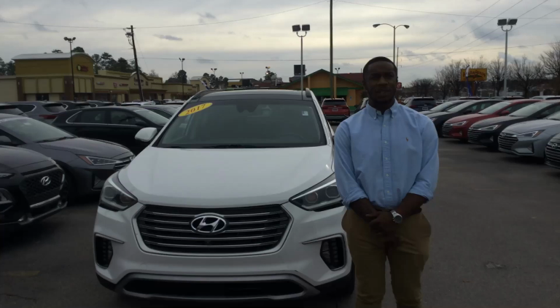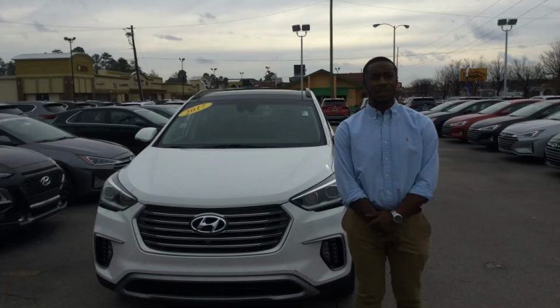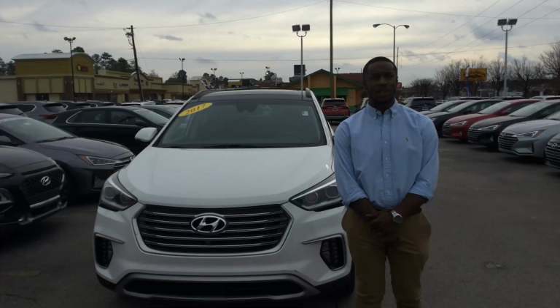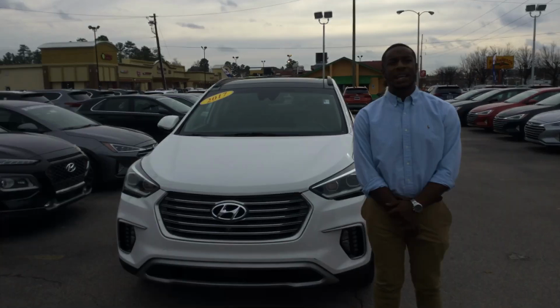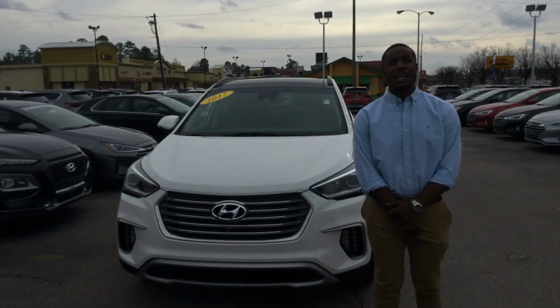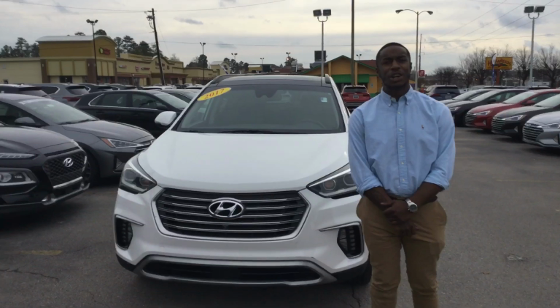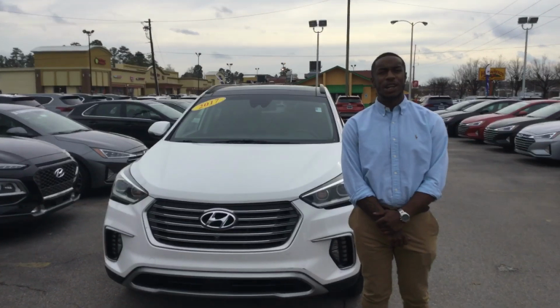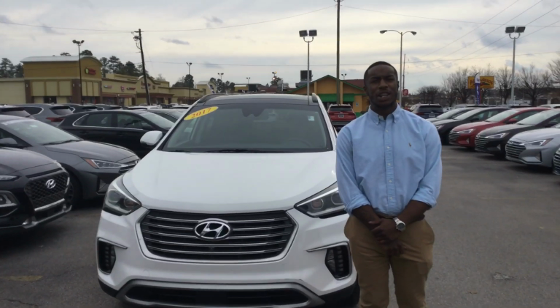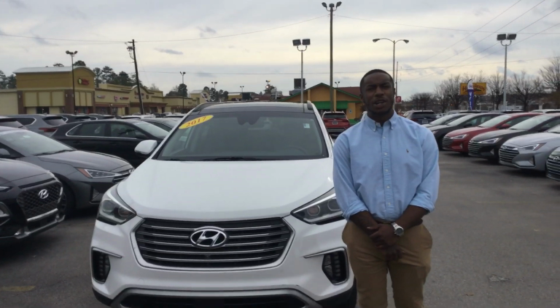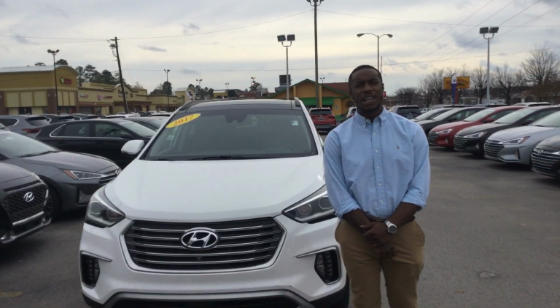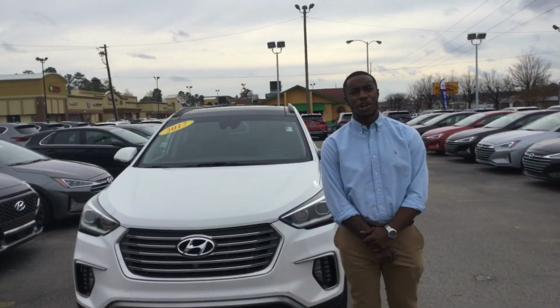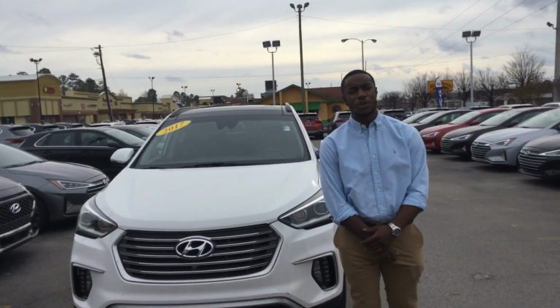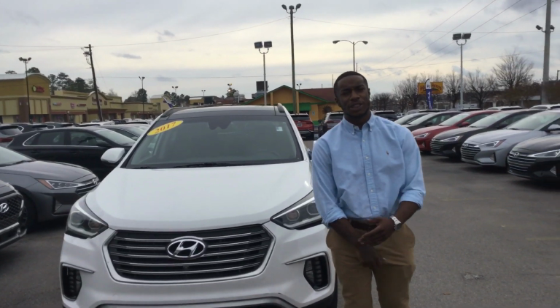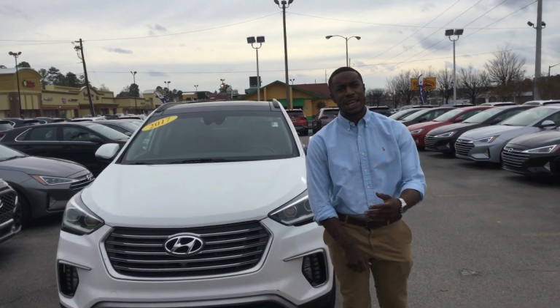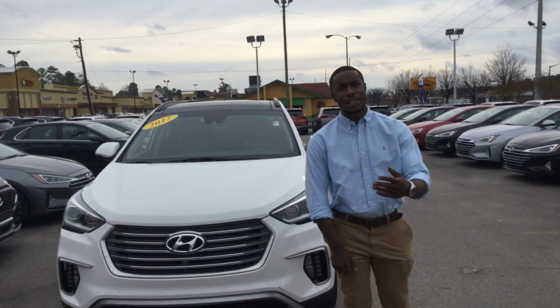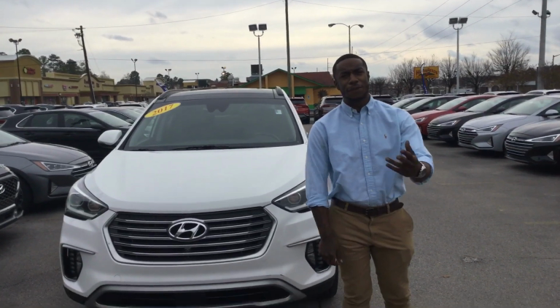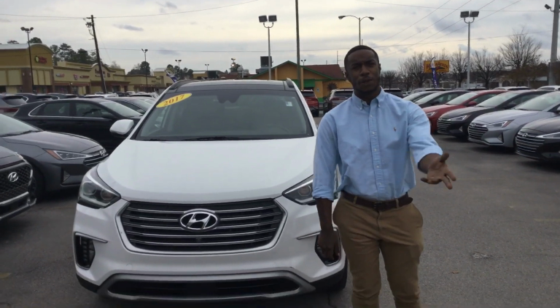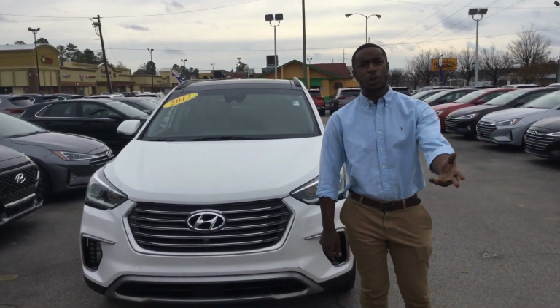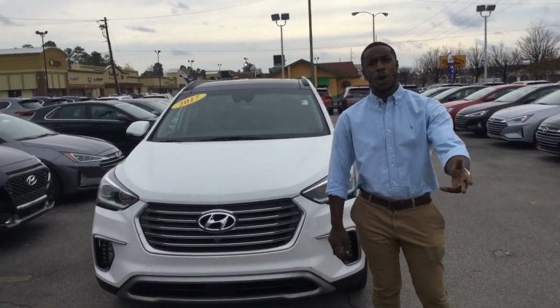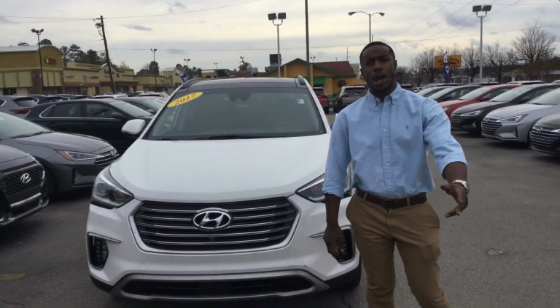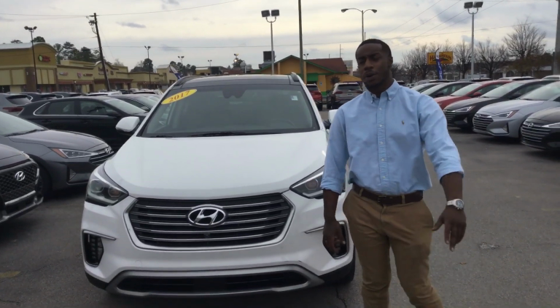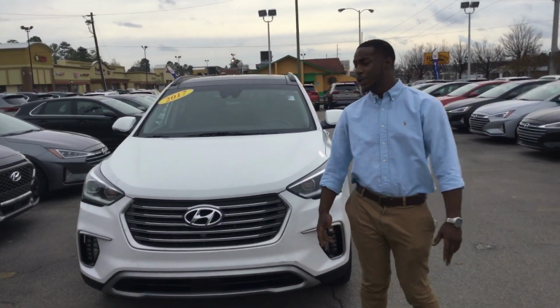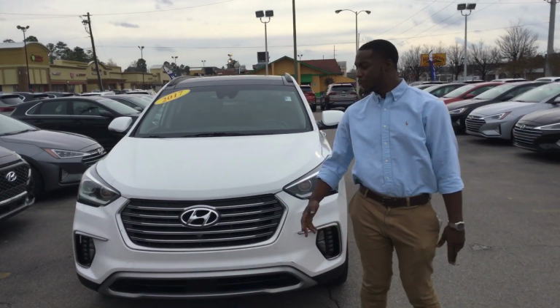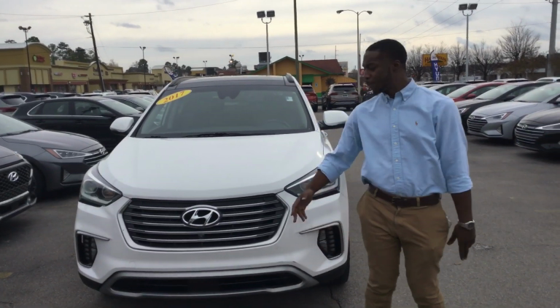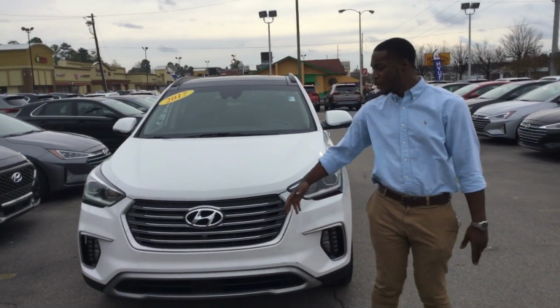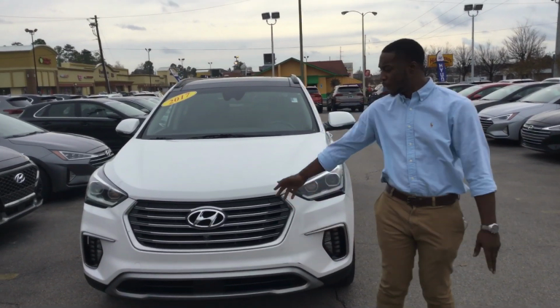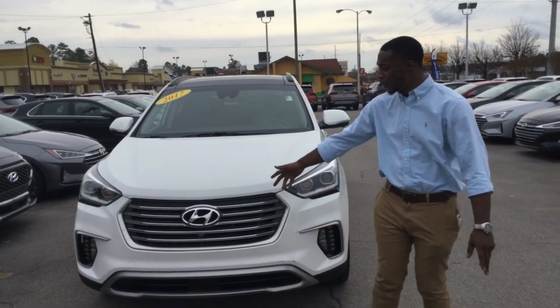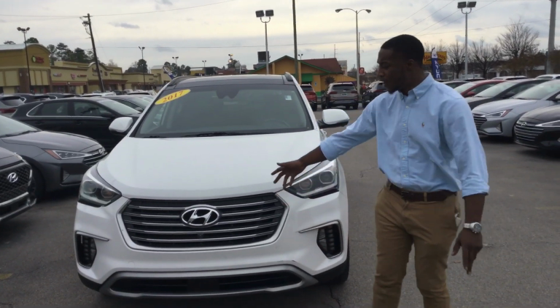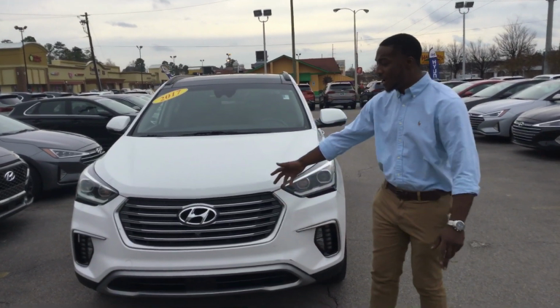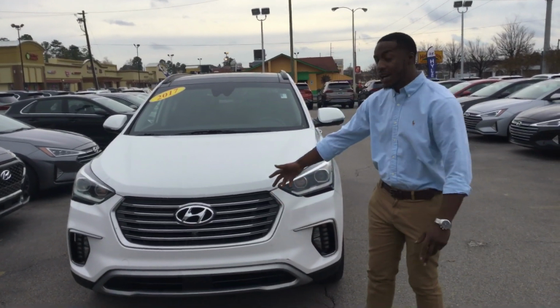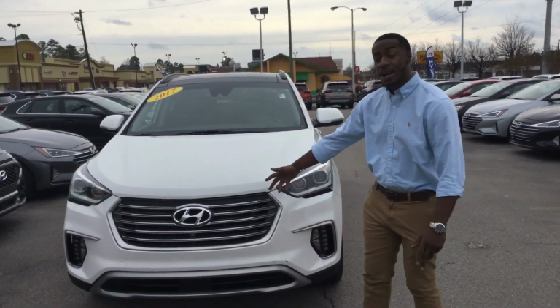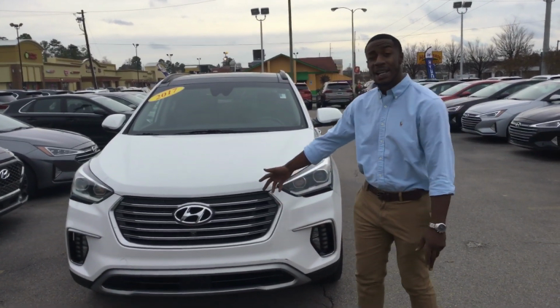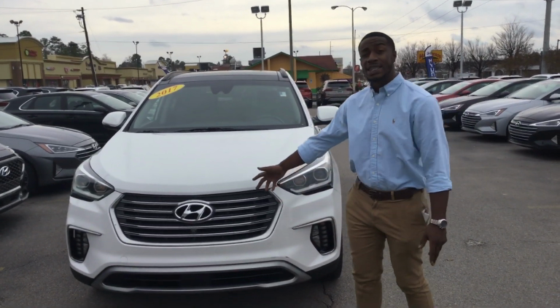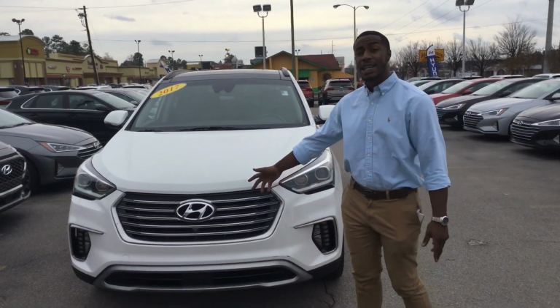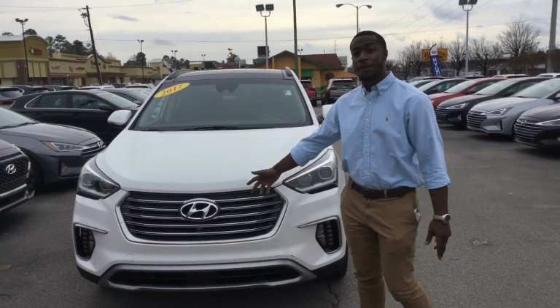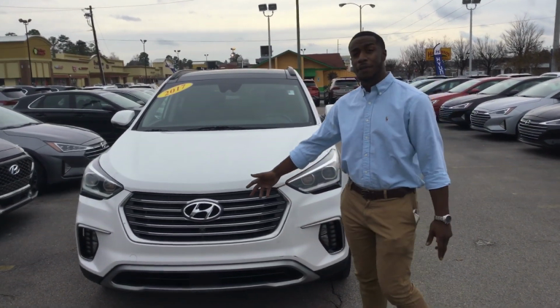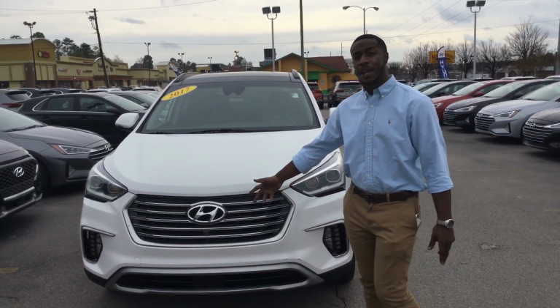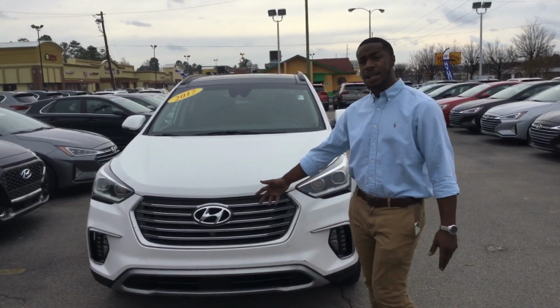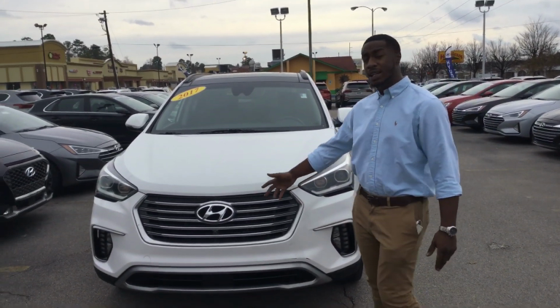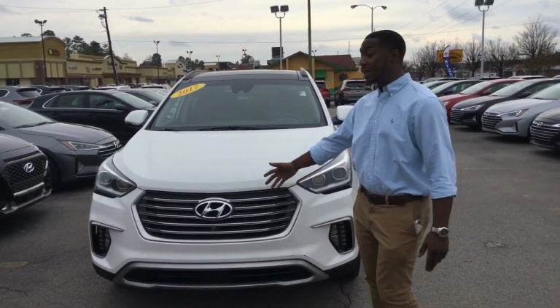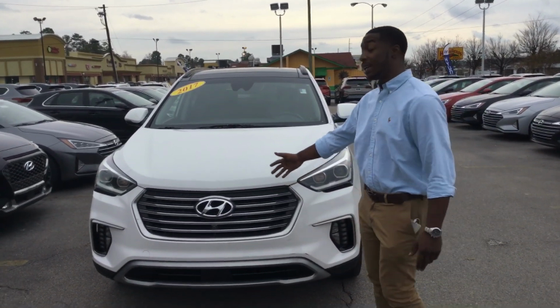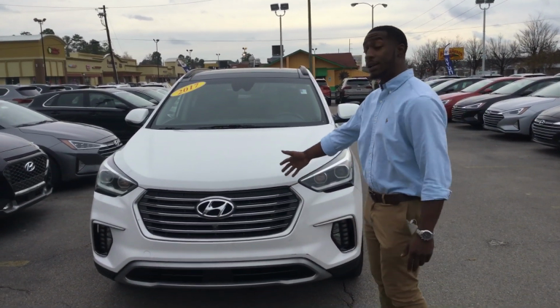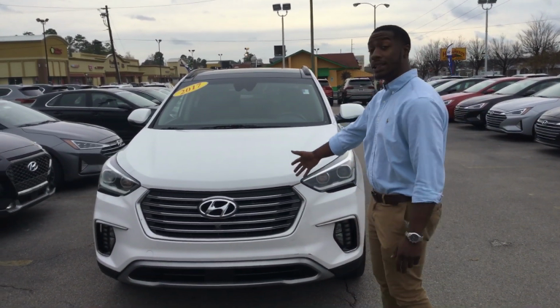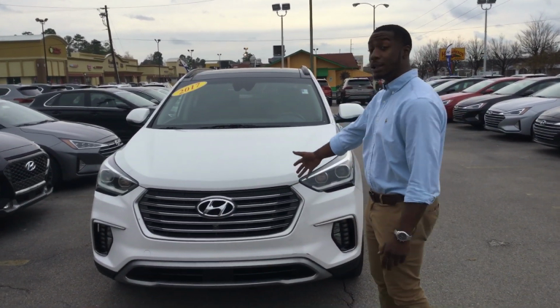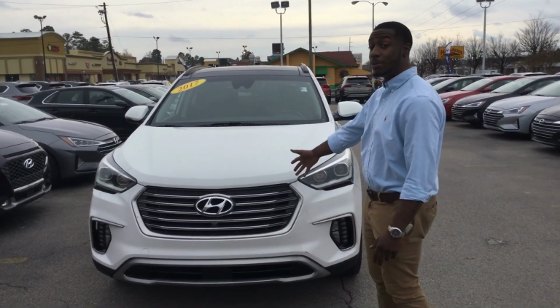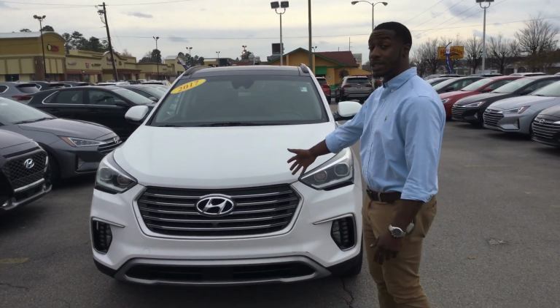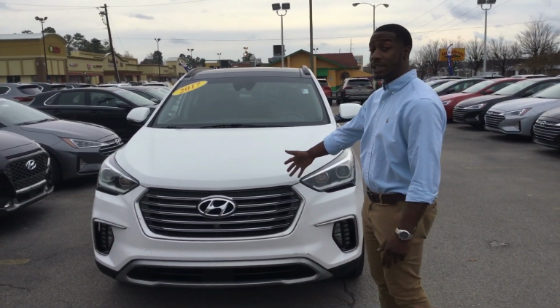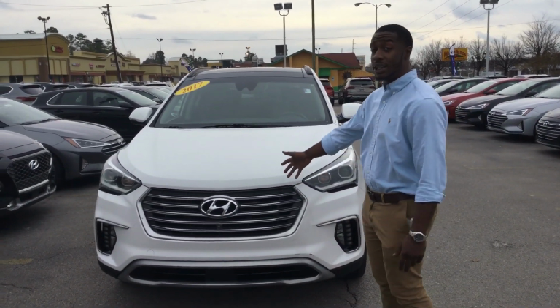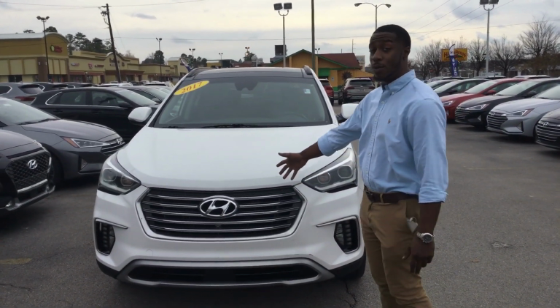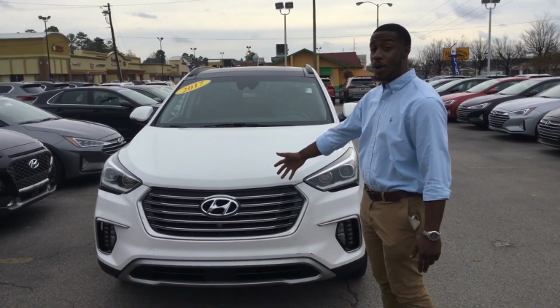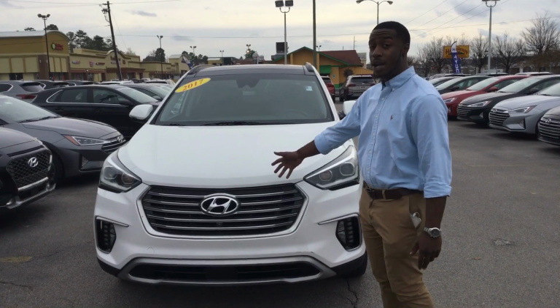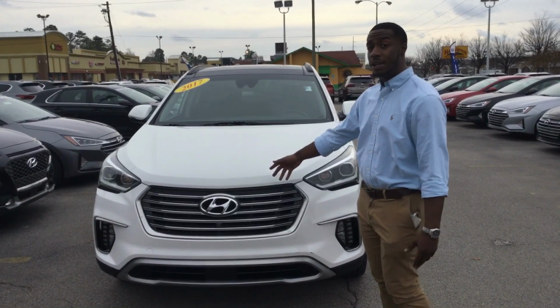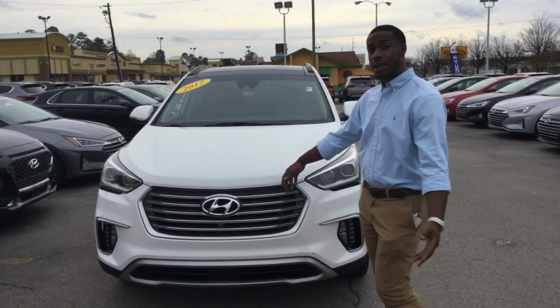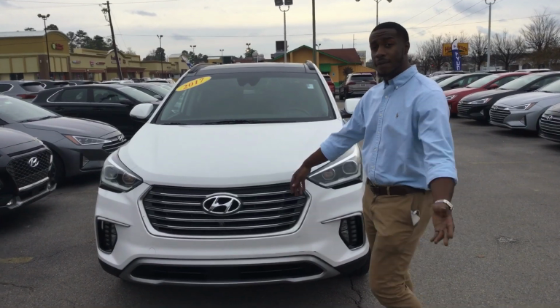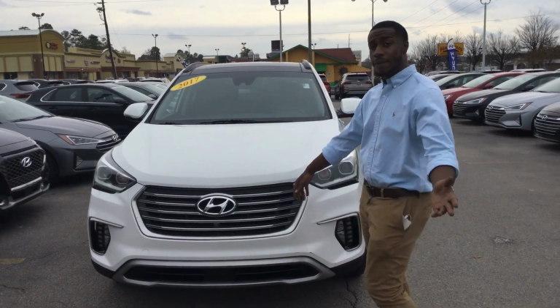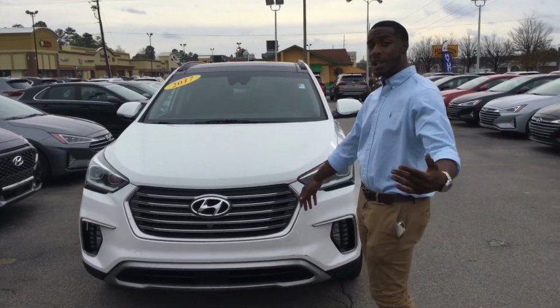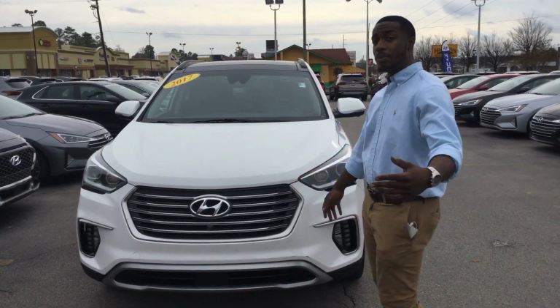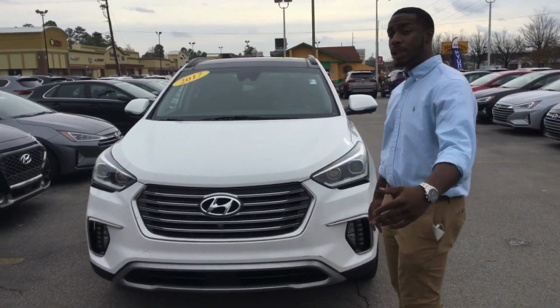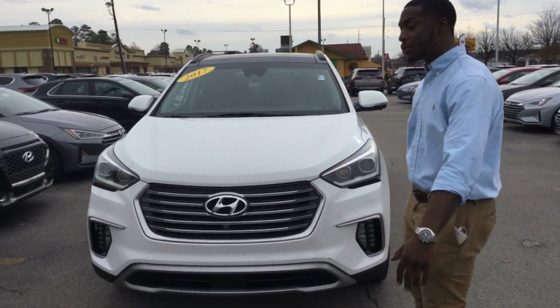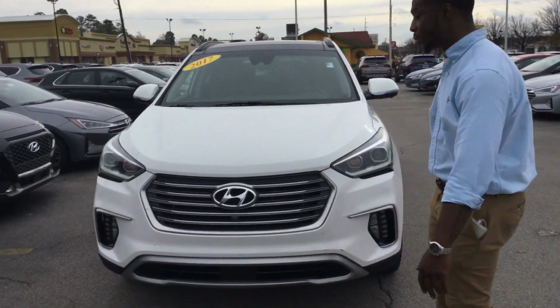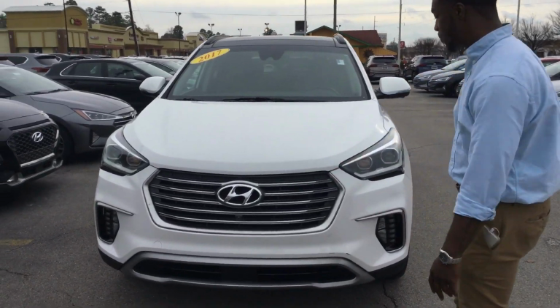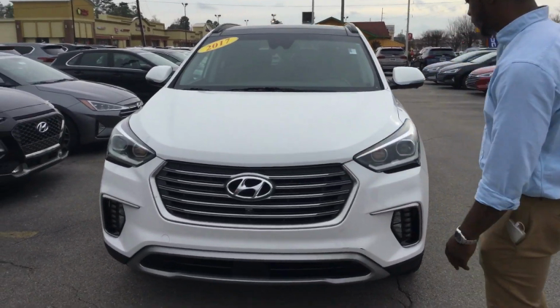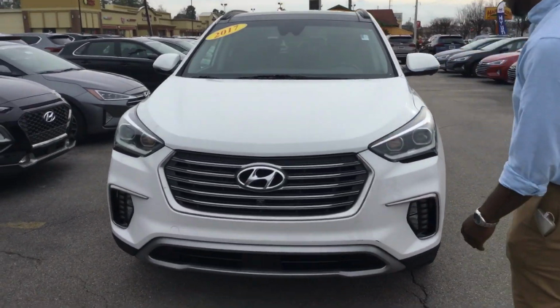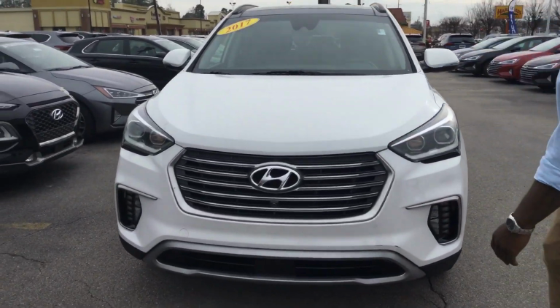Hello. Thank you for applying on this beautiful Hyundai Santa Fe Limited white.